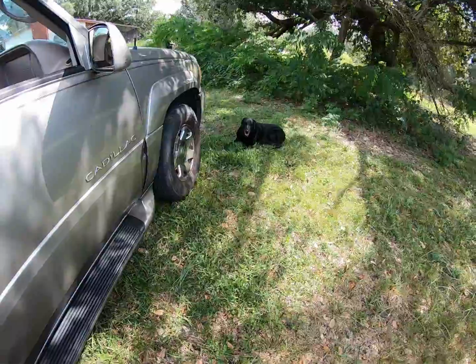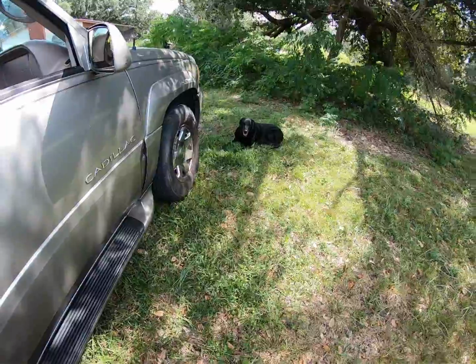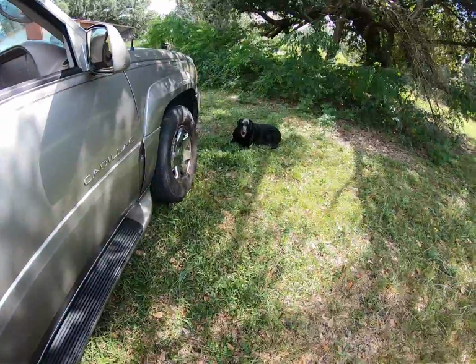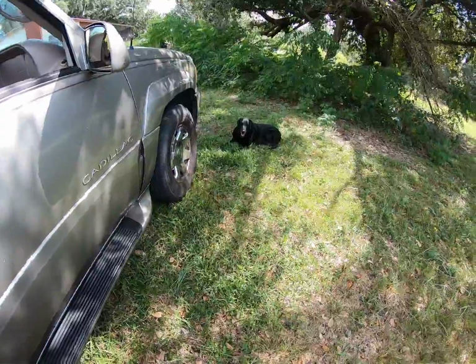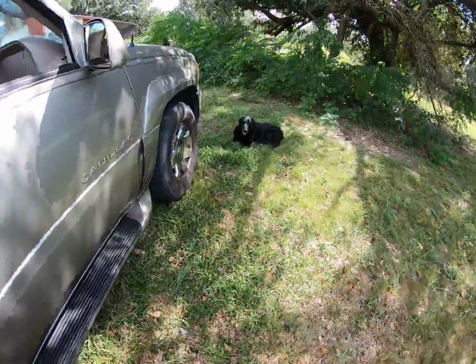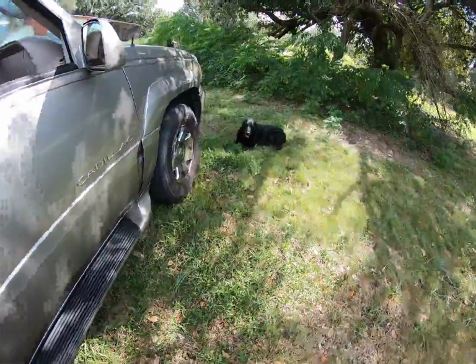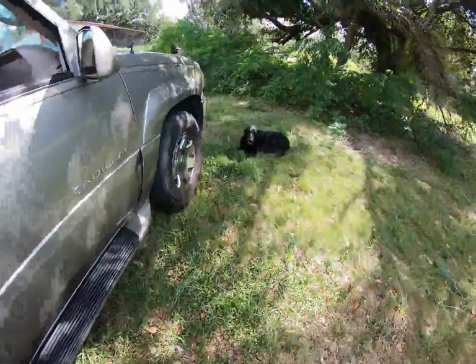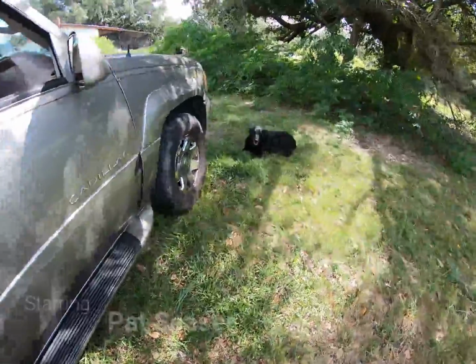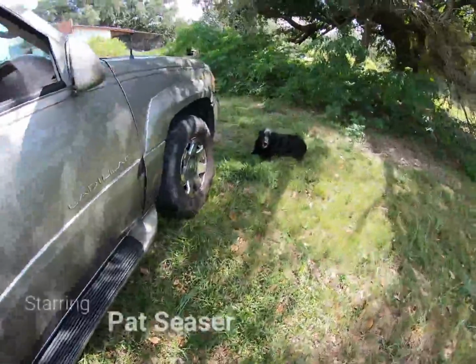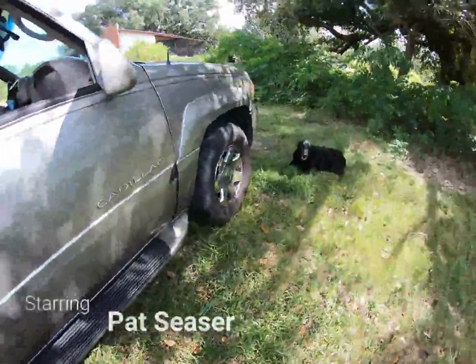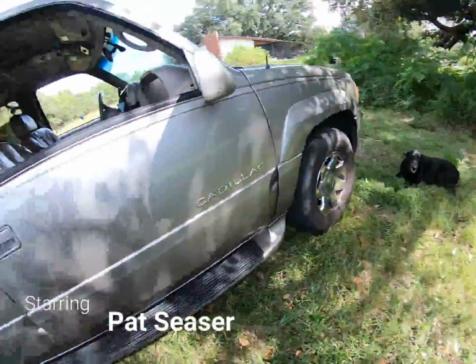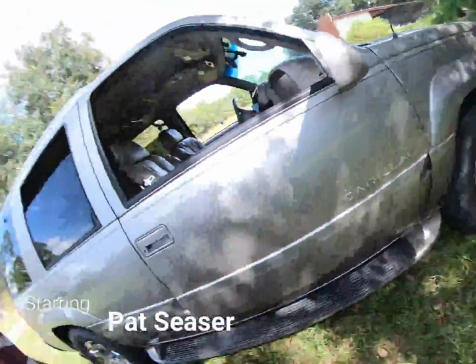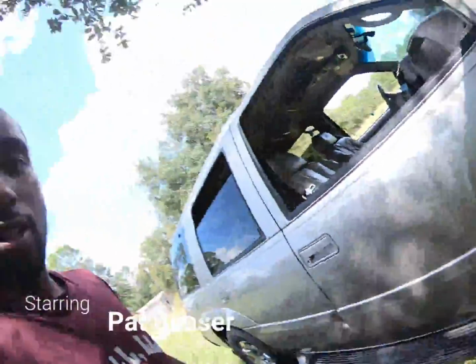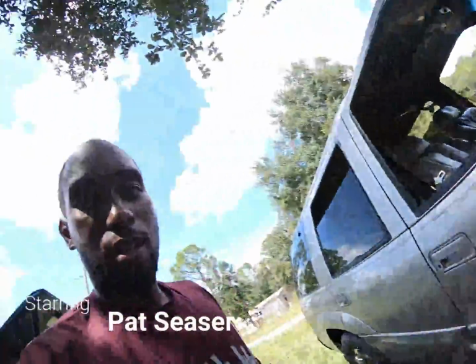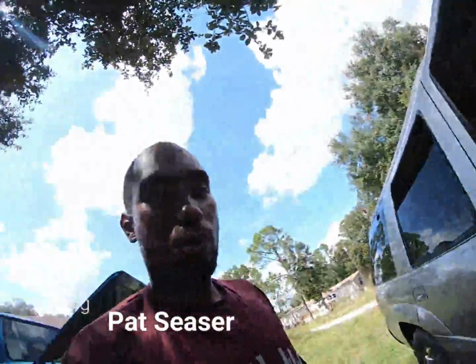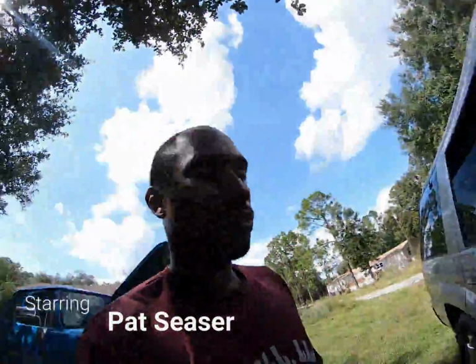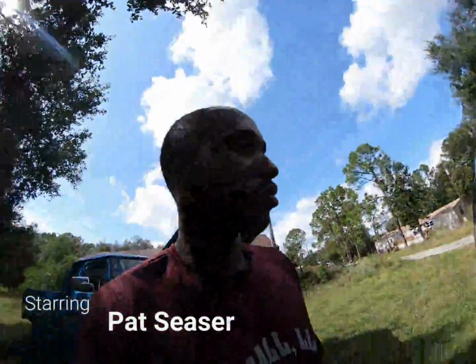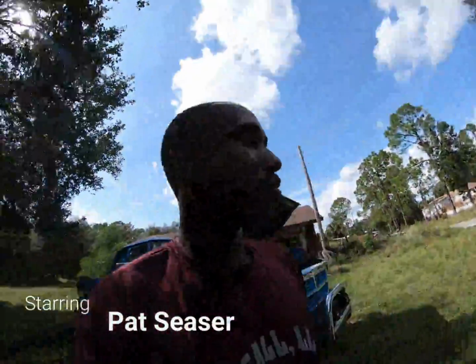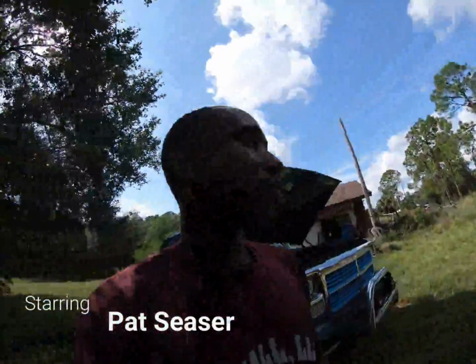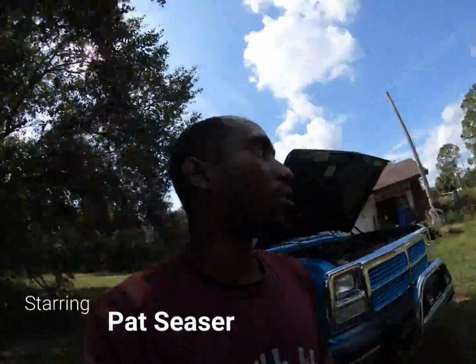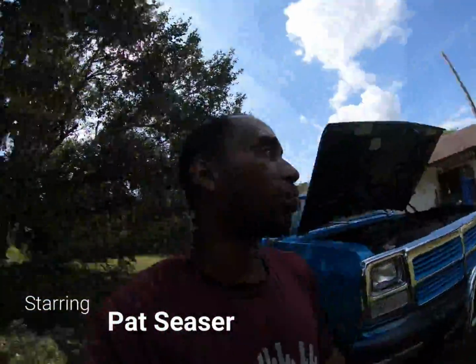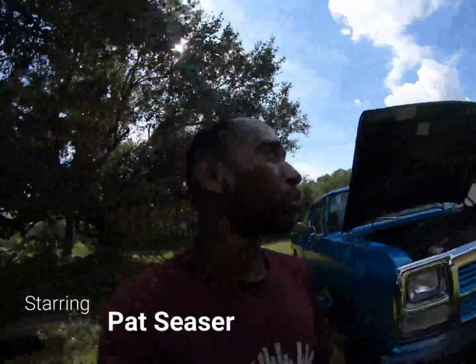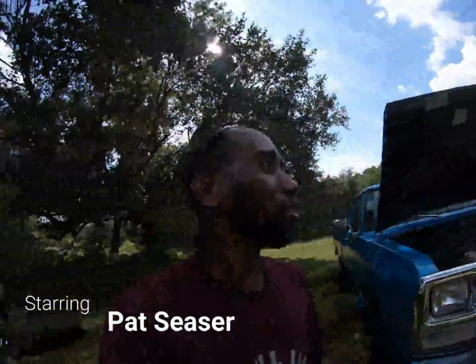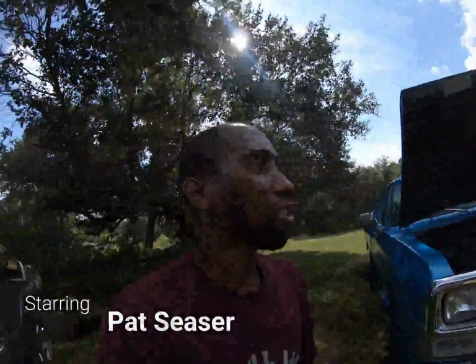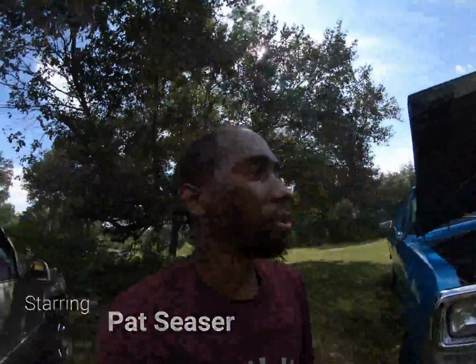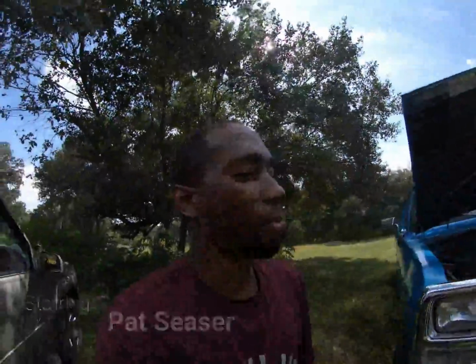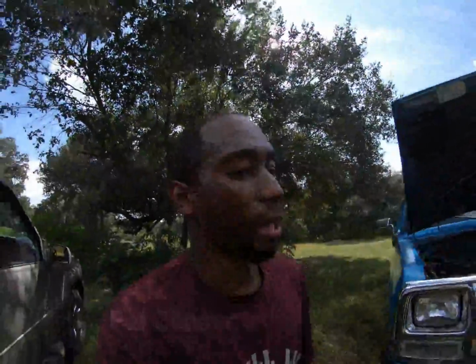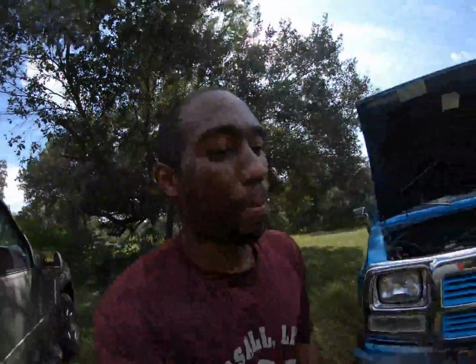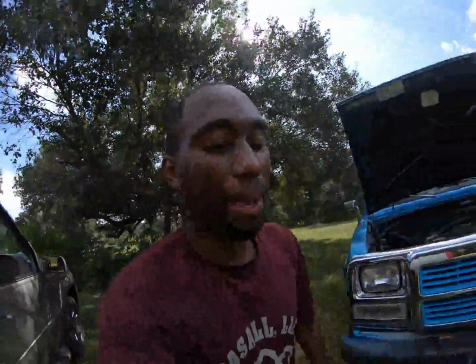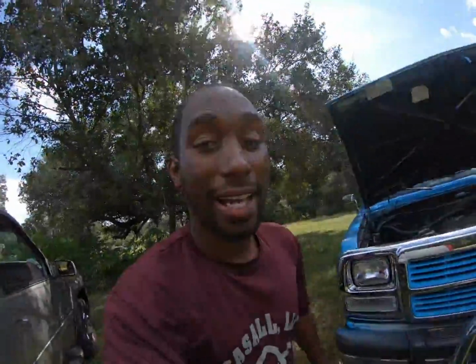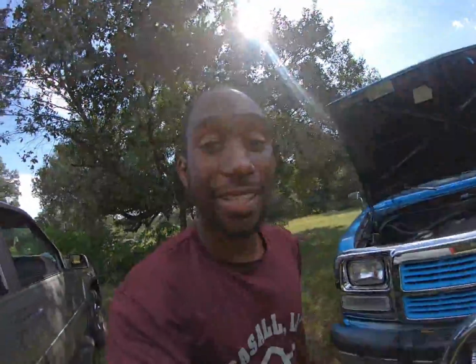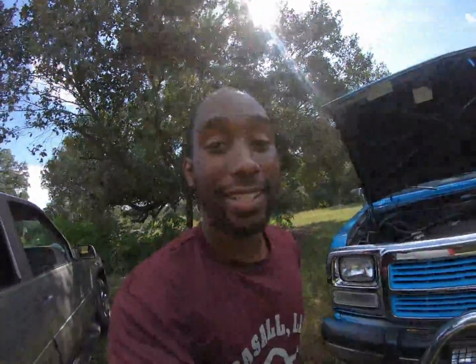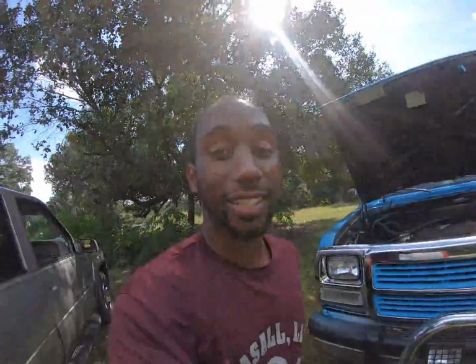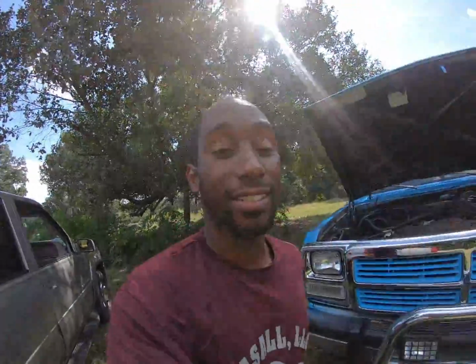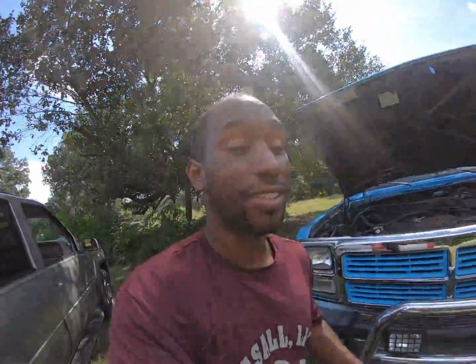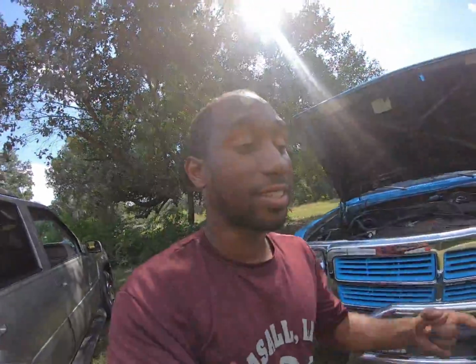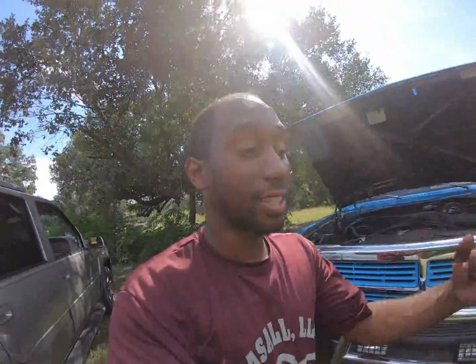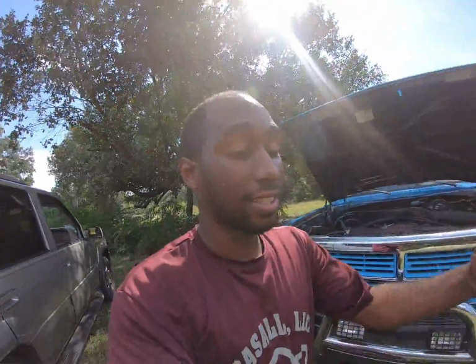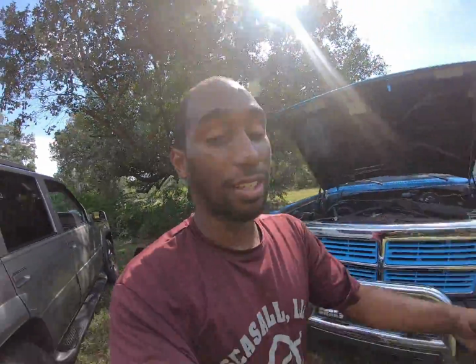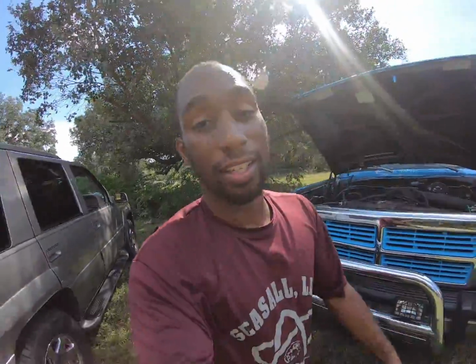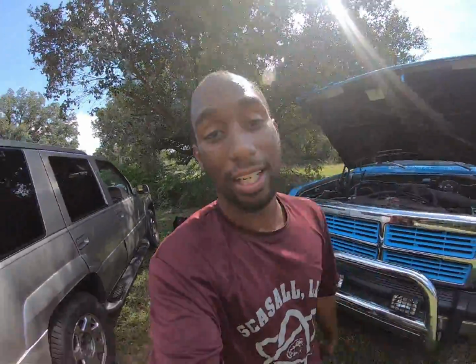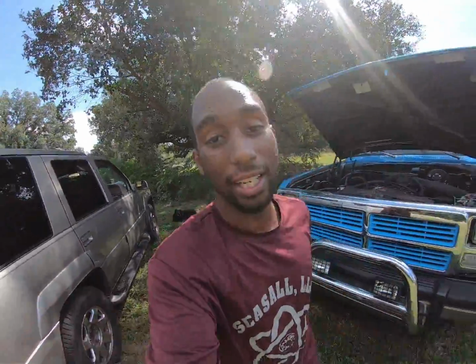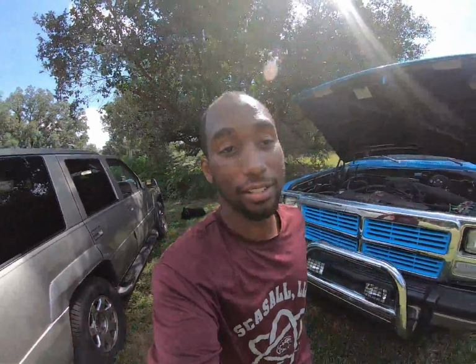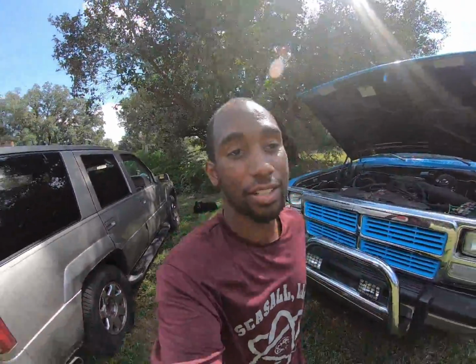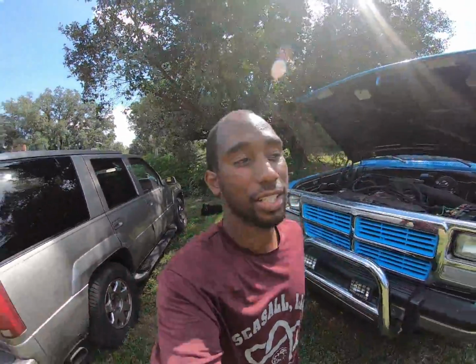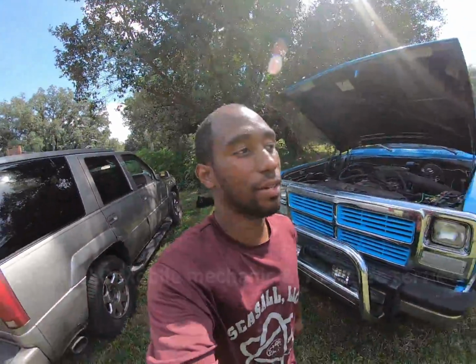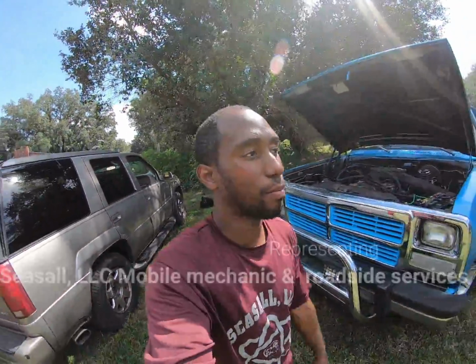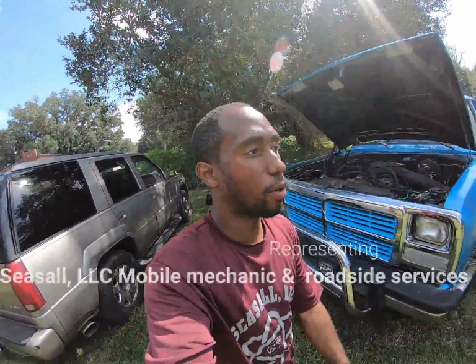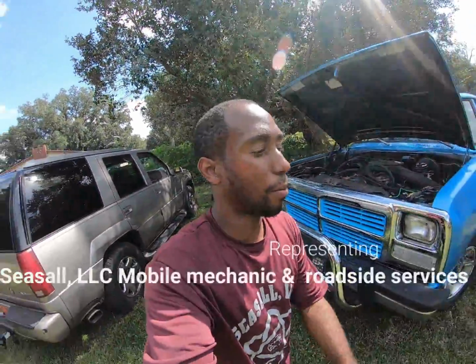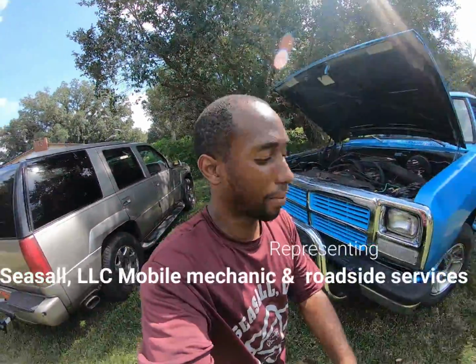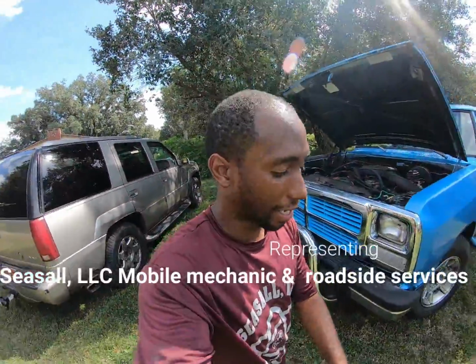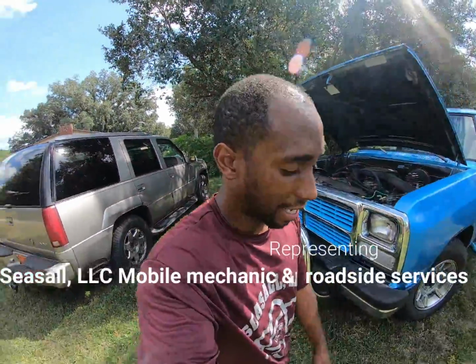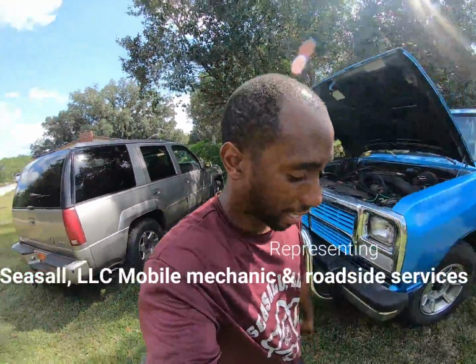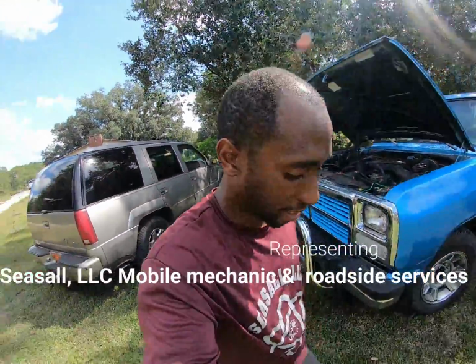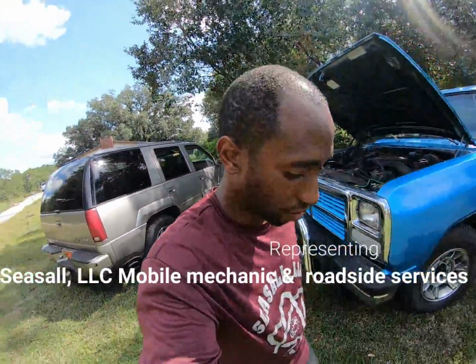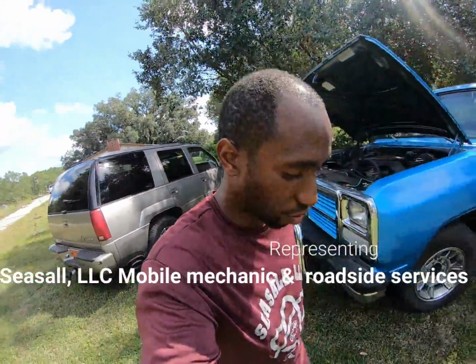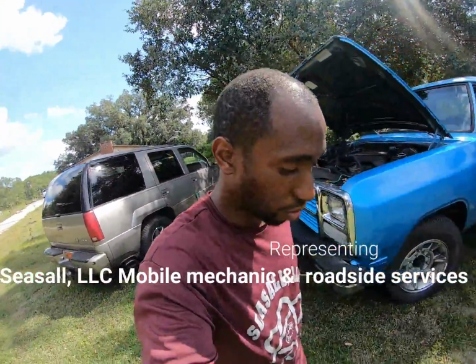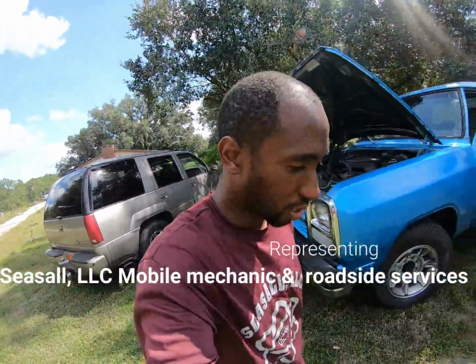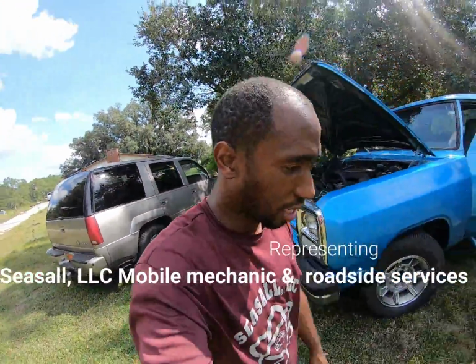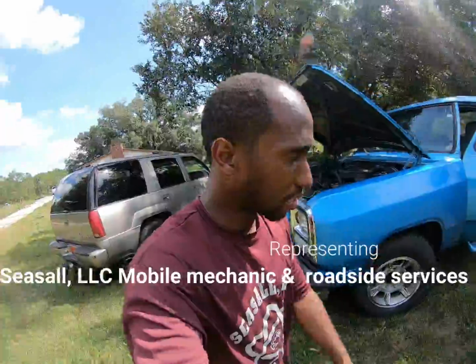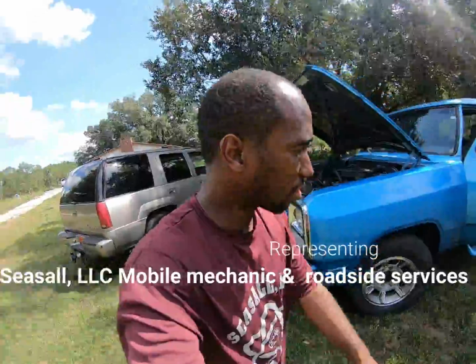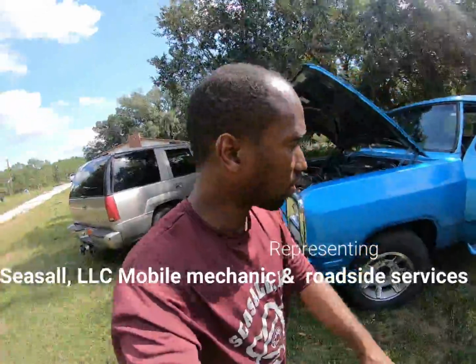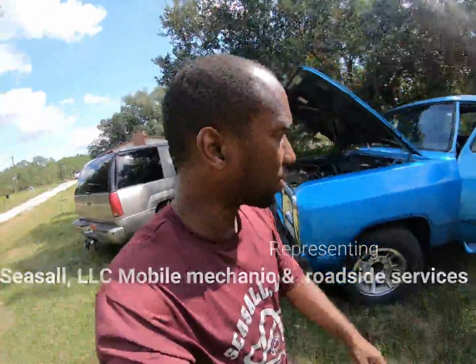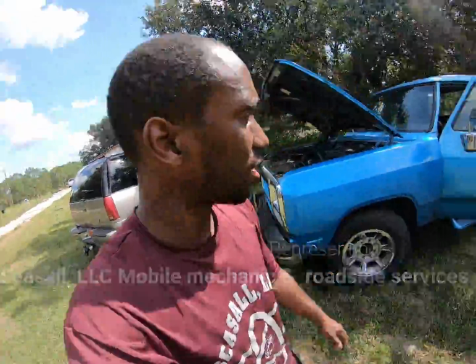Hey, what's going on world? It's your man Pat Caesar, Caesar LLC, Mobile Mechanic and Roadside Services.